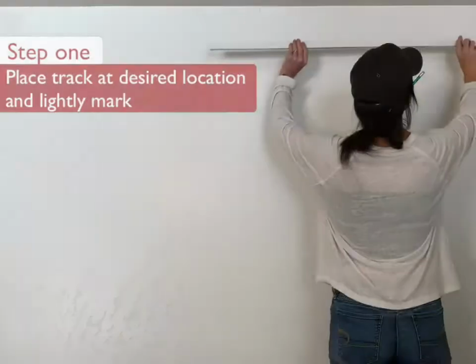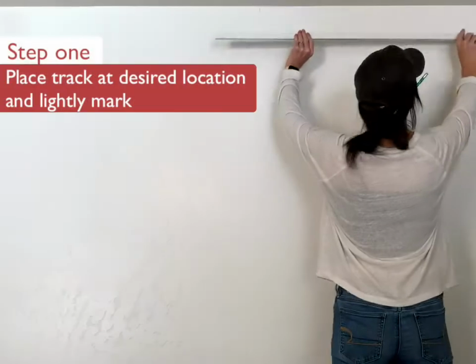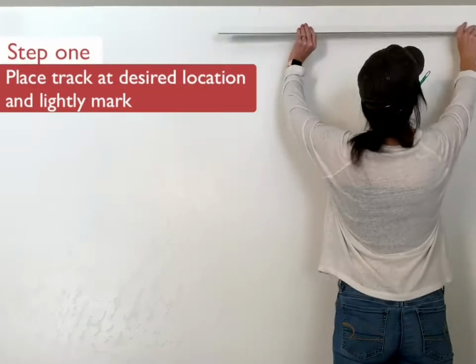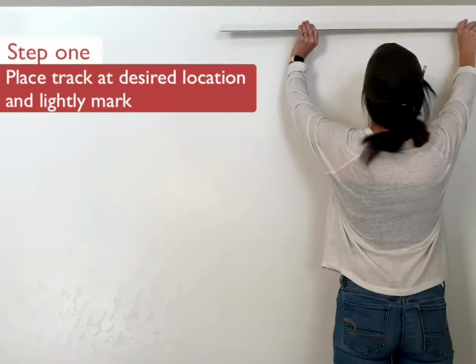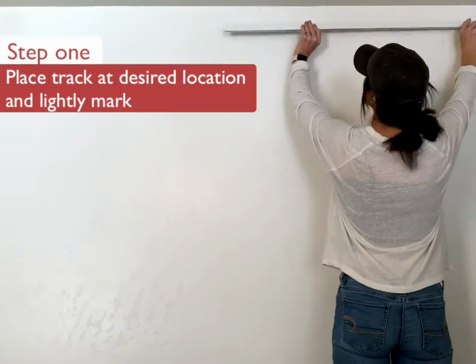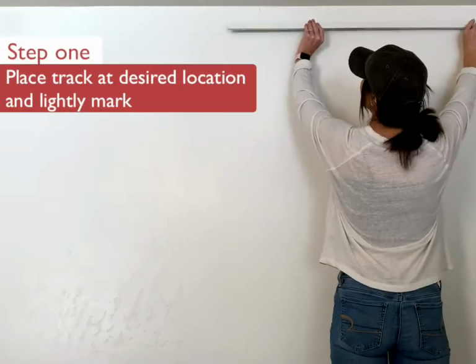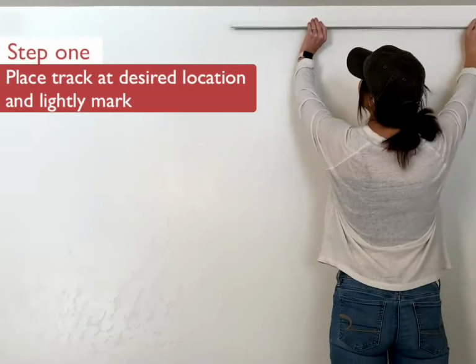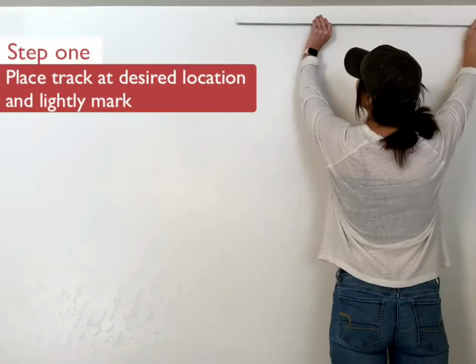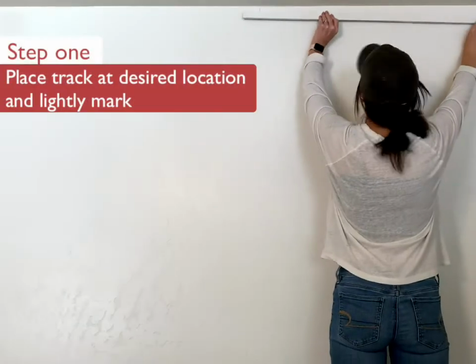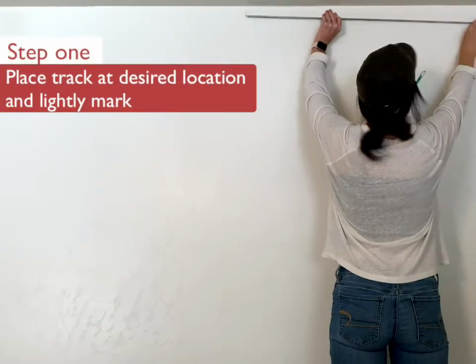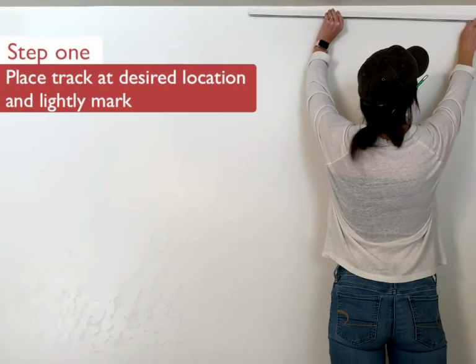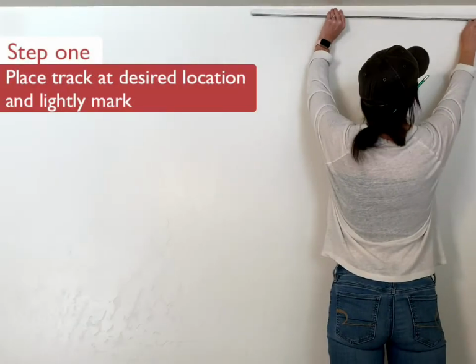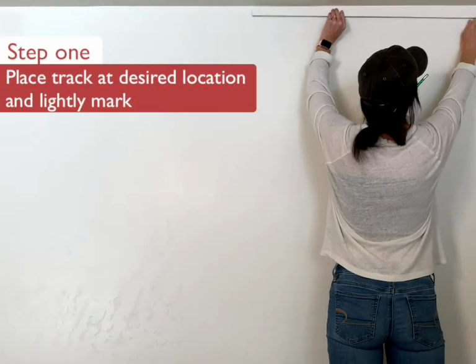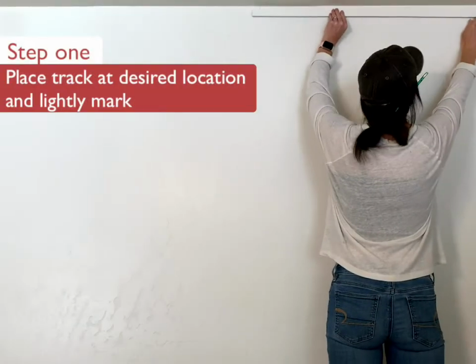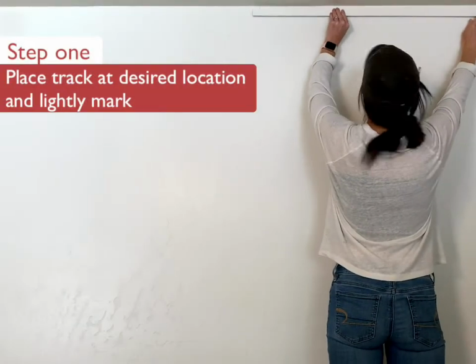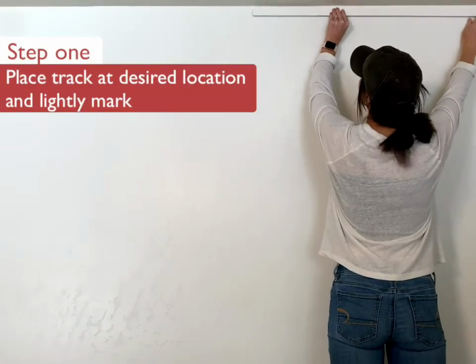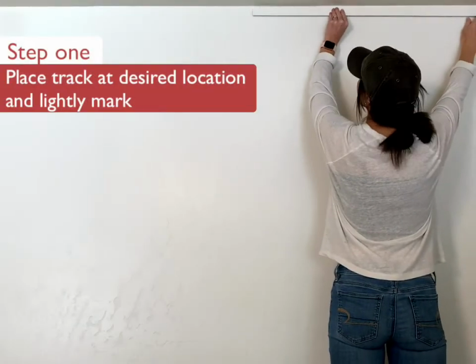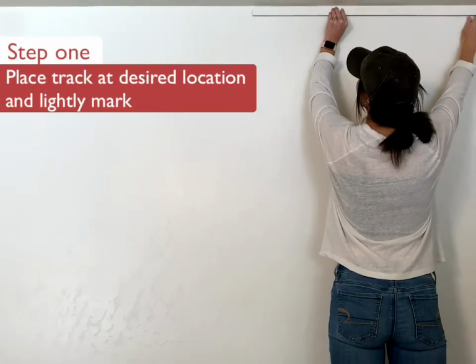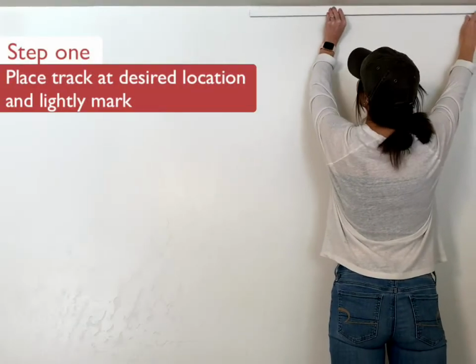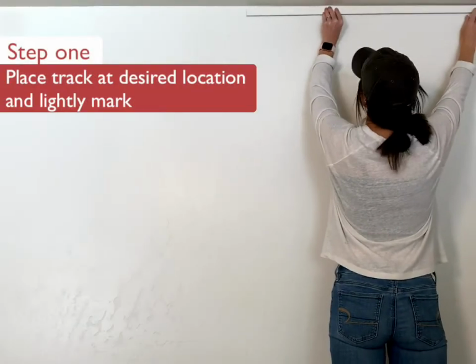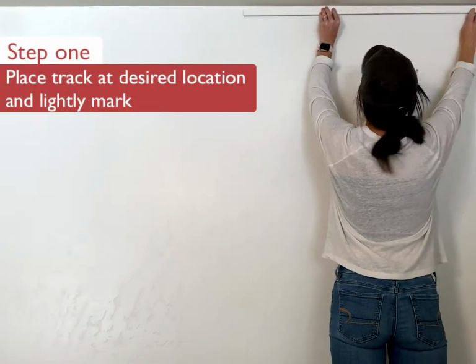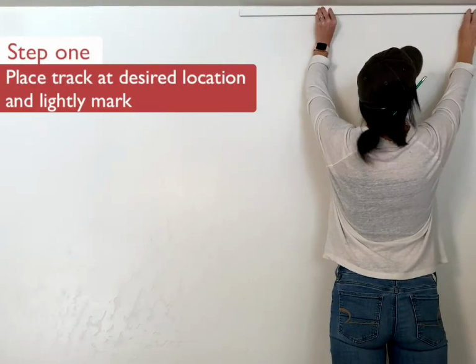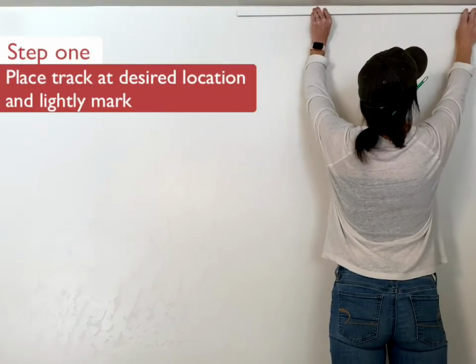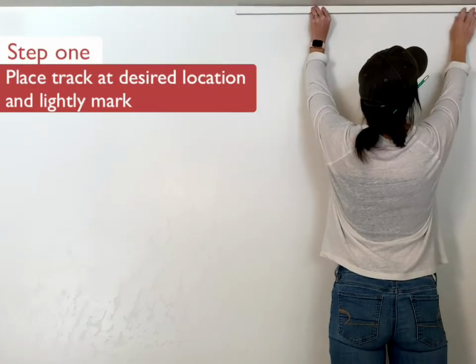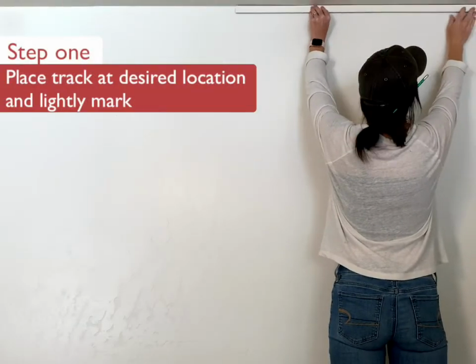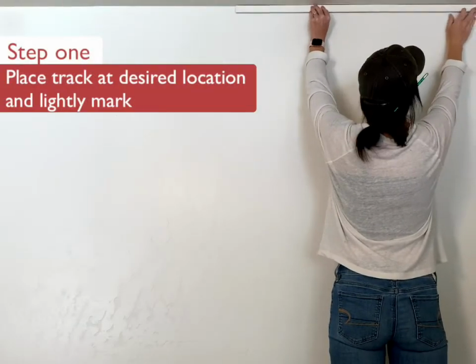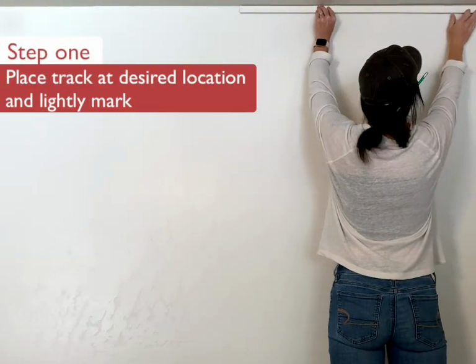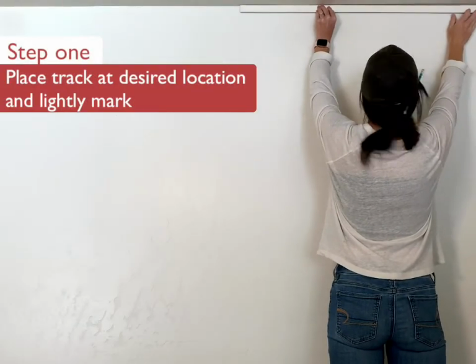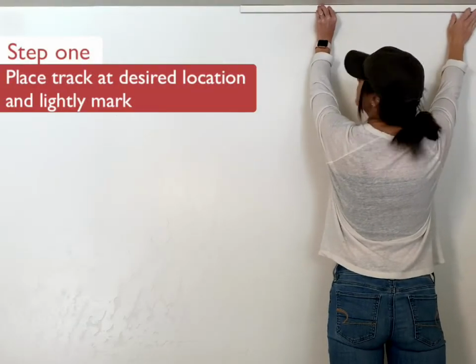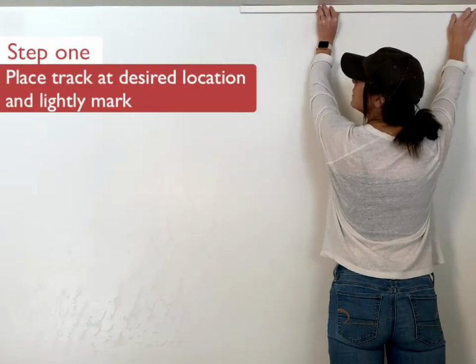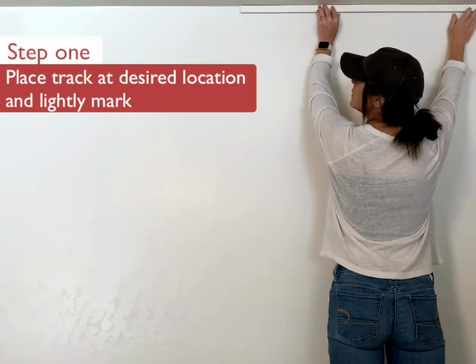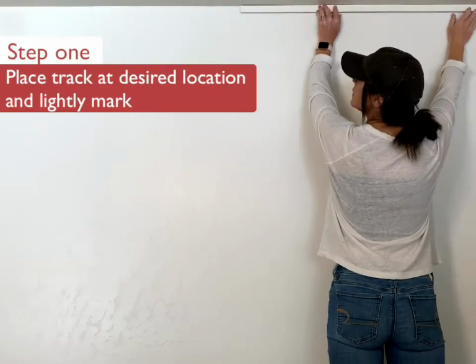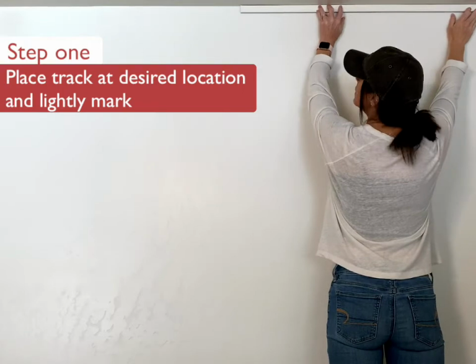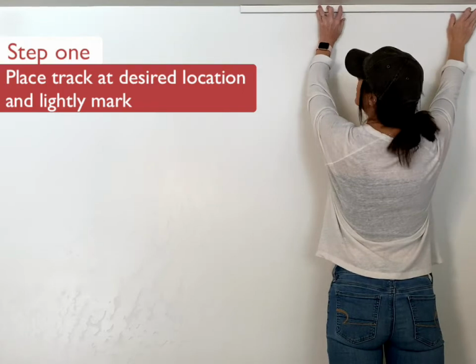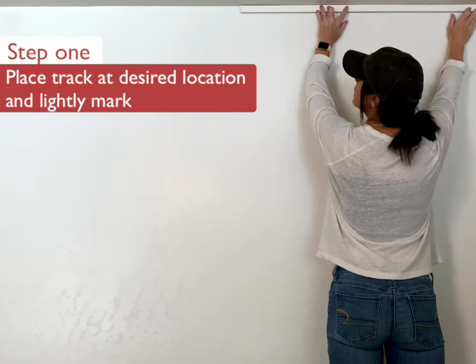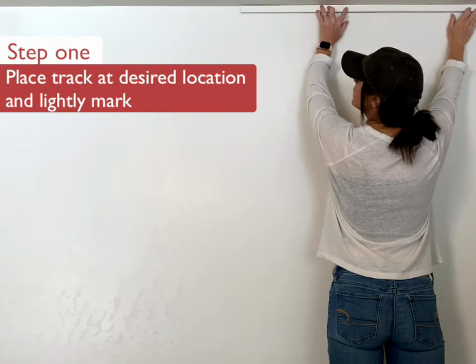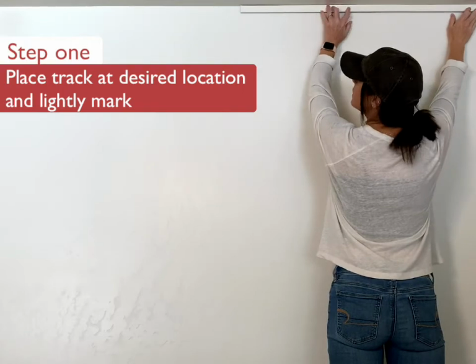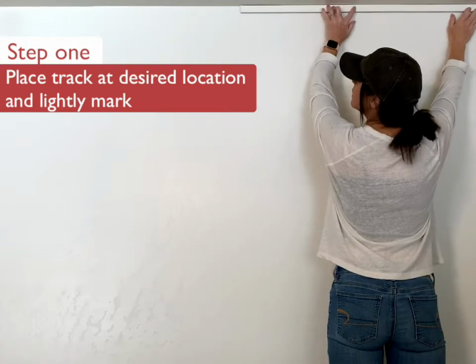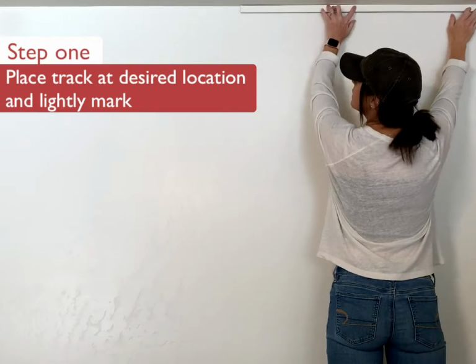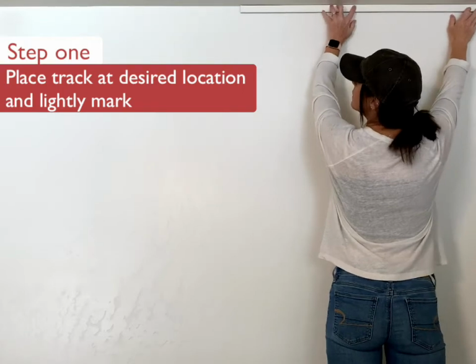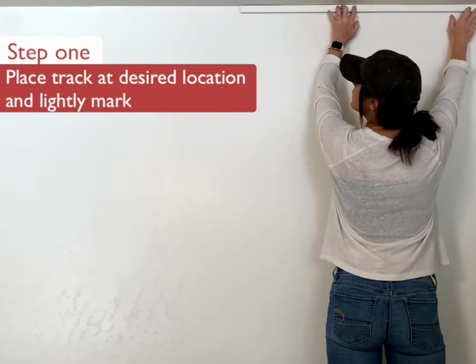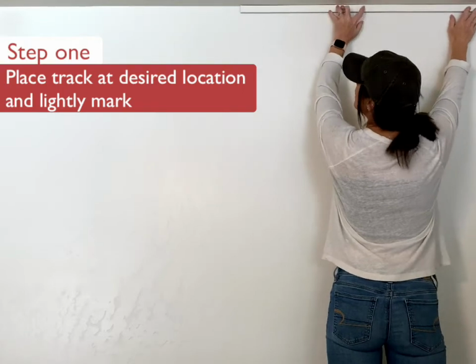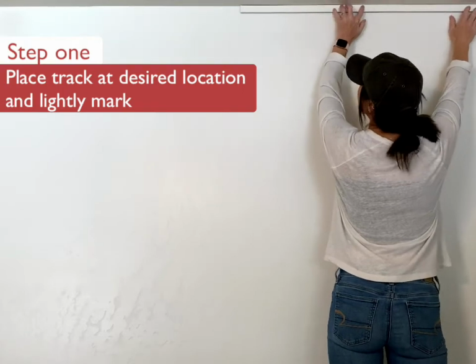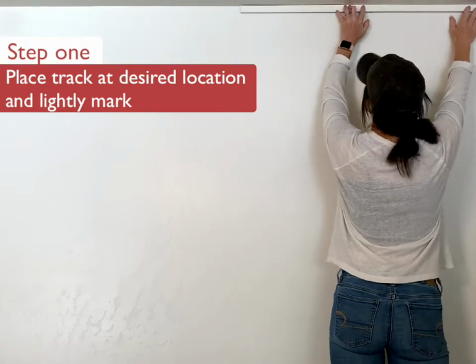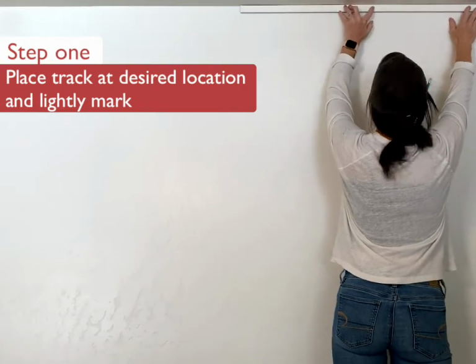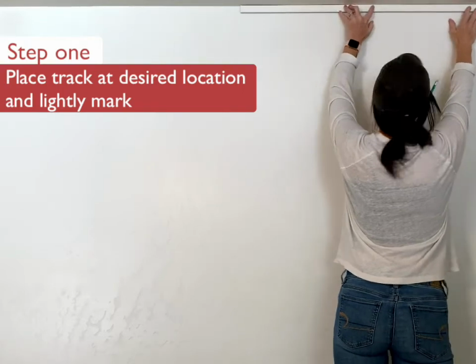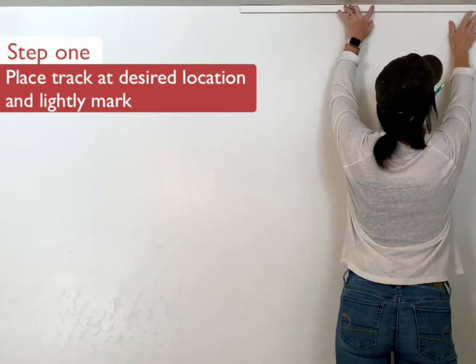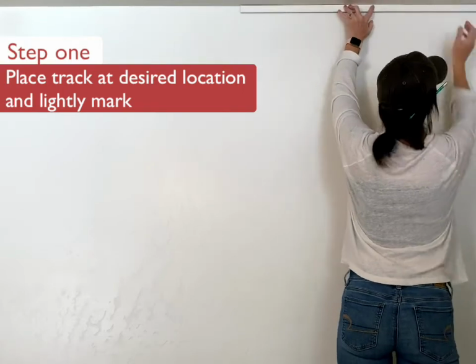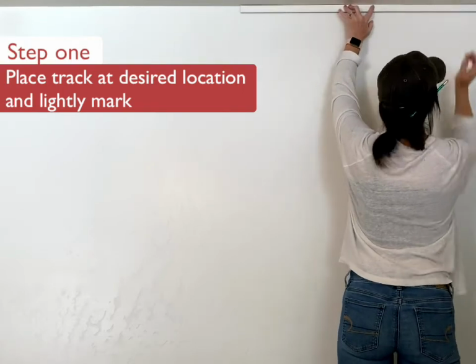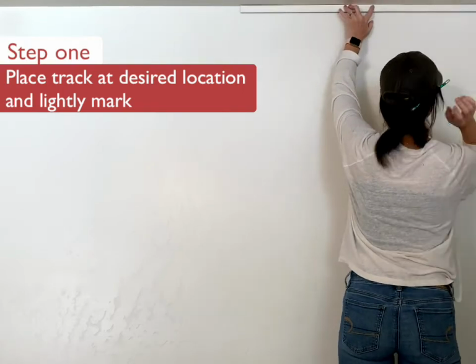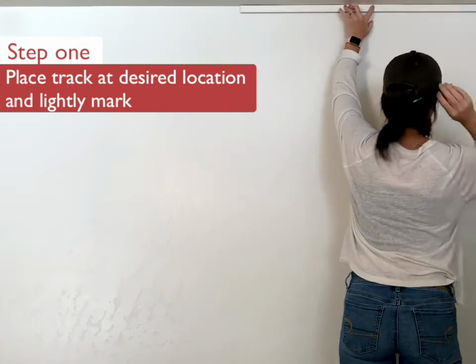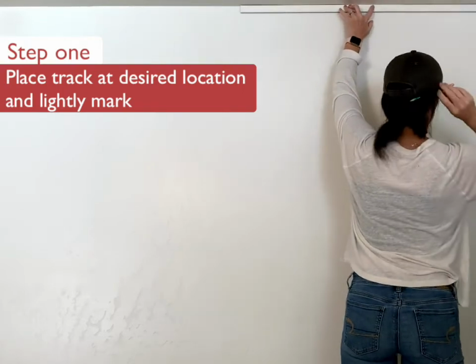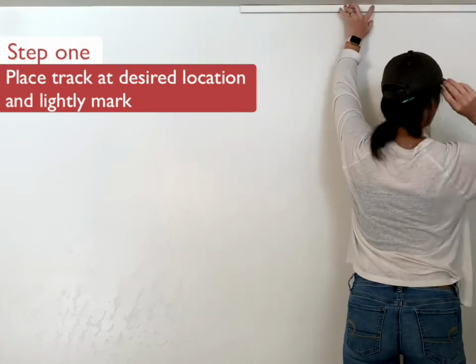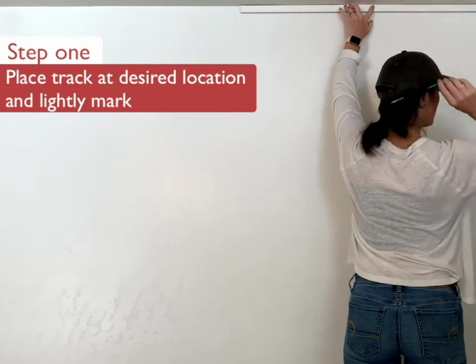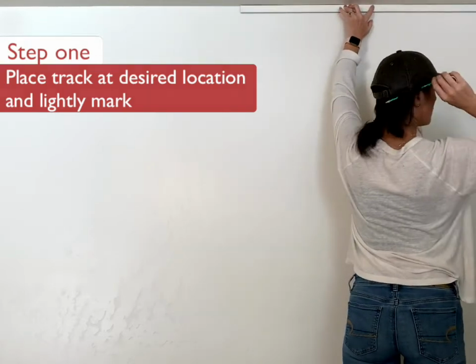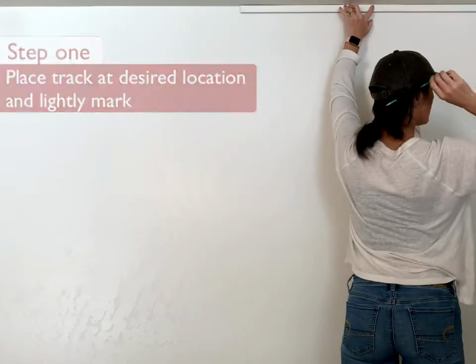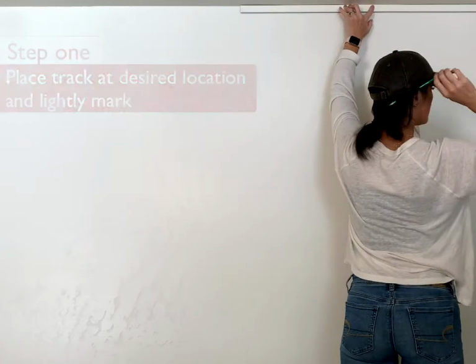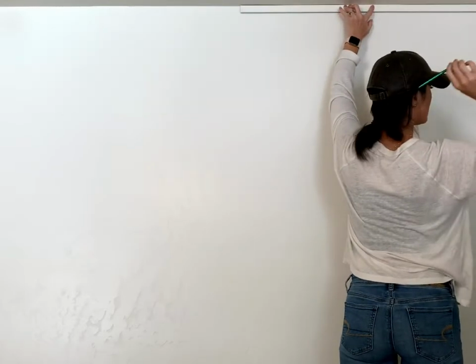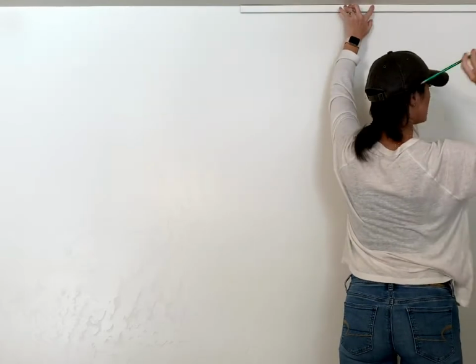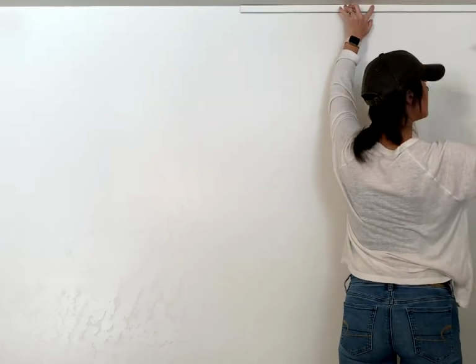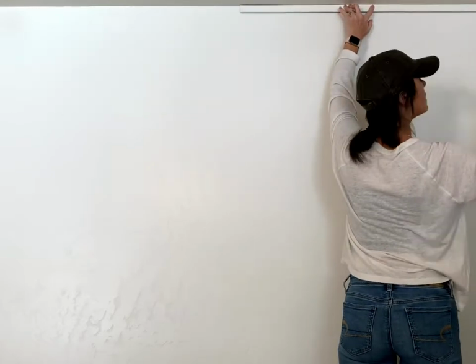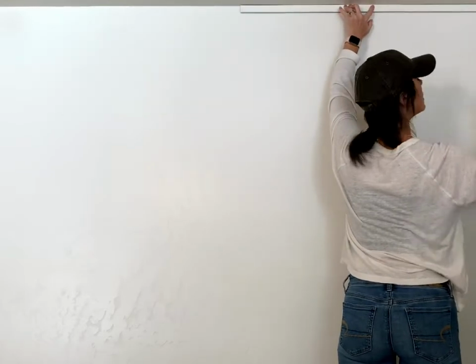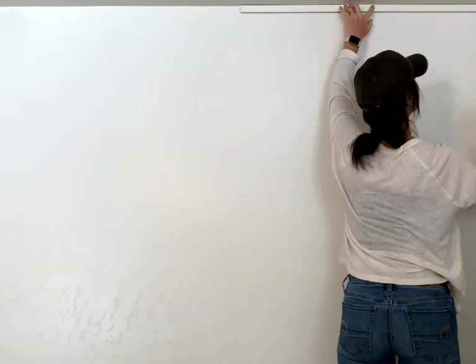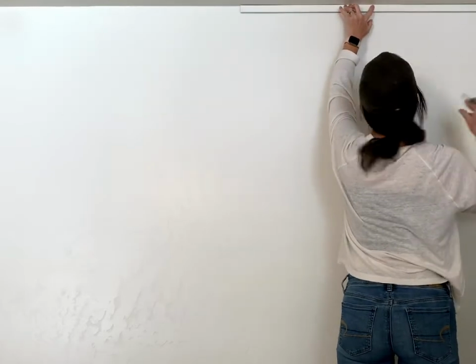The first step is placing the track at your desired location and lightly marking the ends of the track. This information will be helpful in the next step.